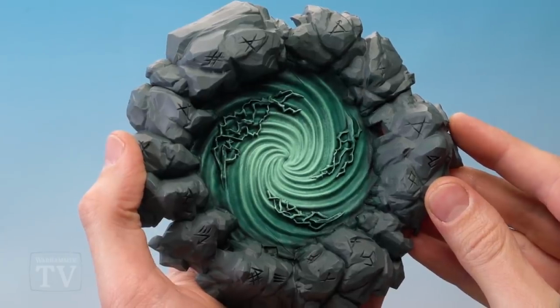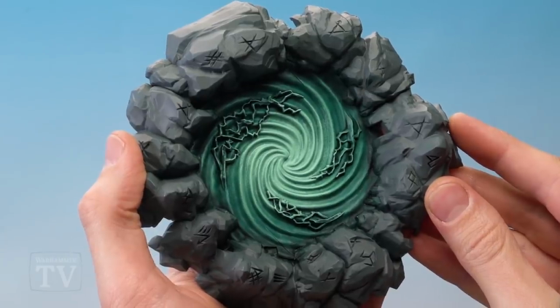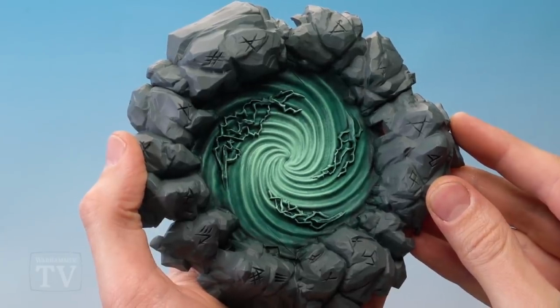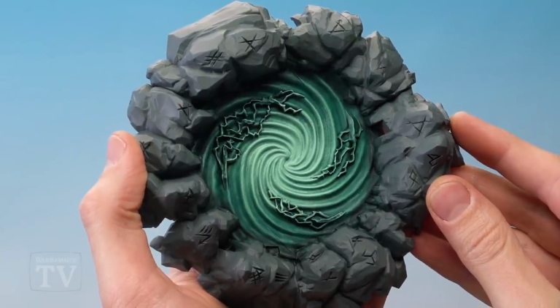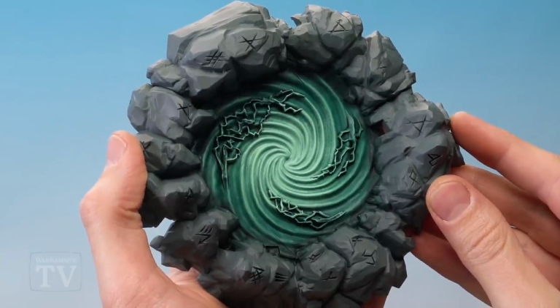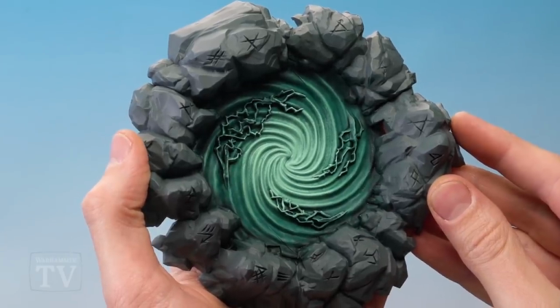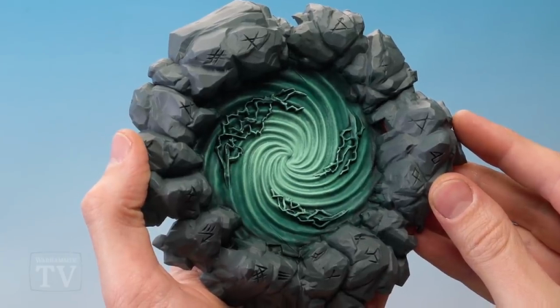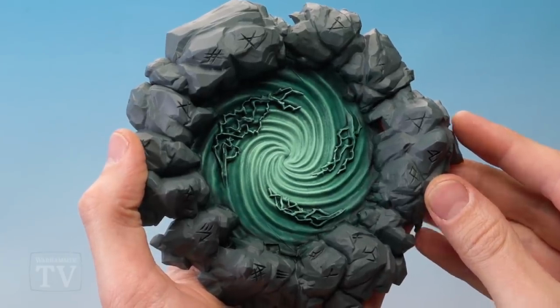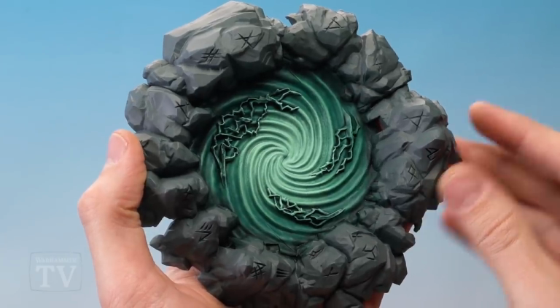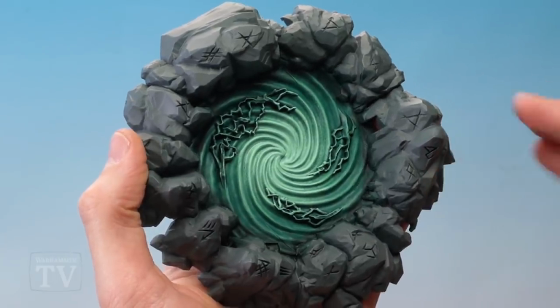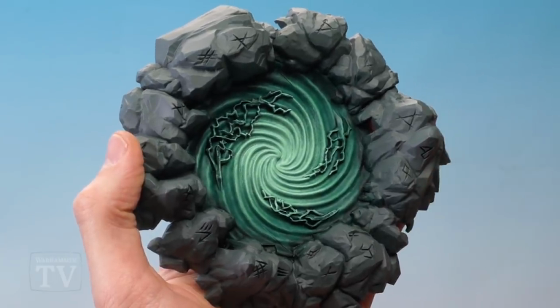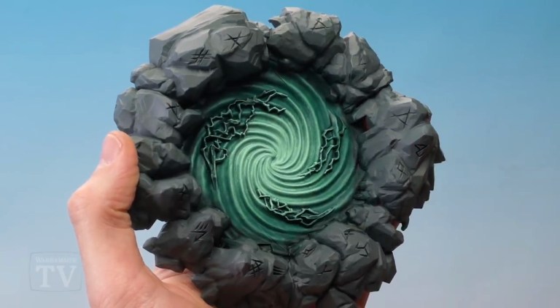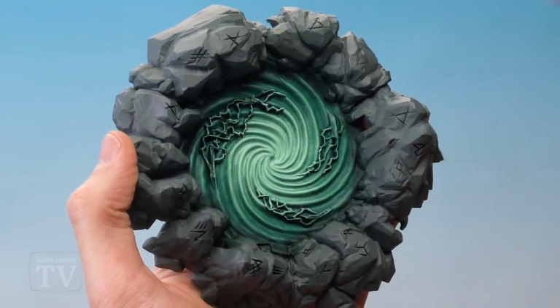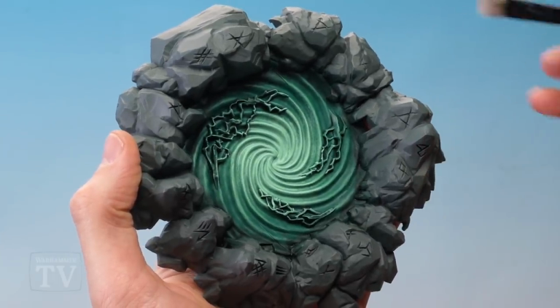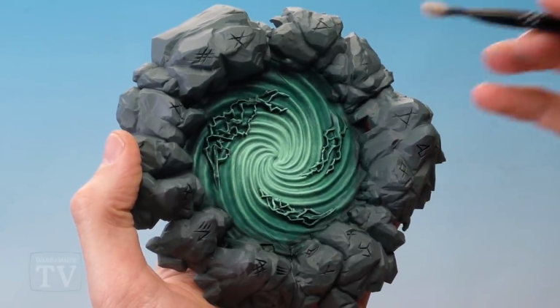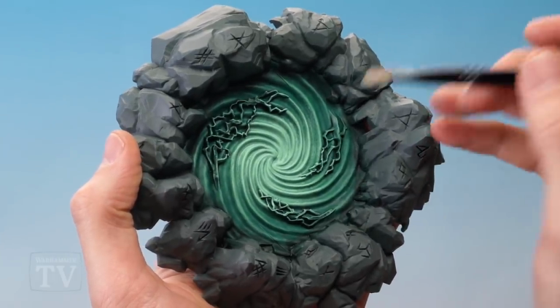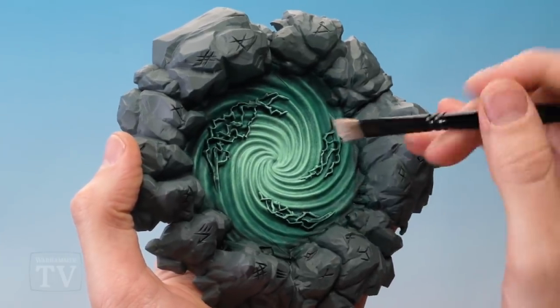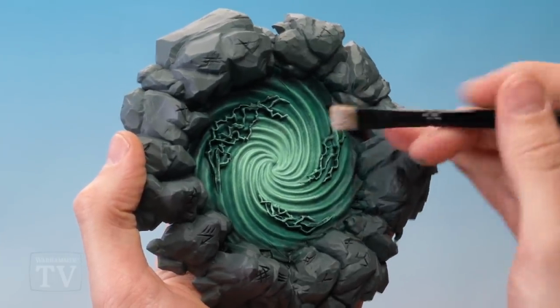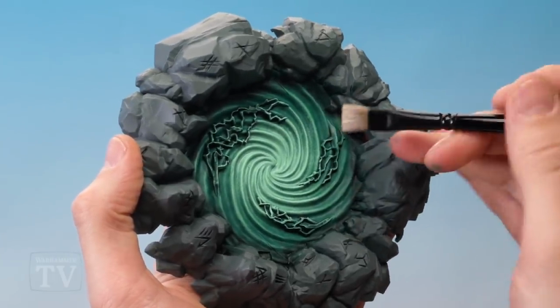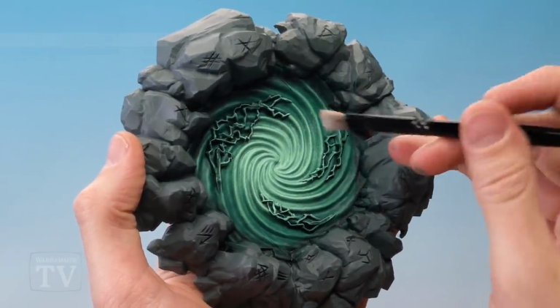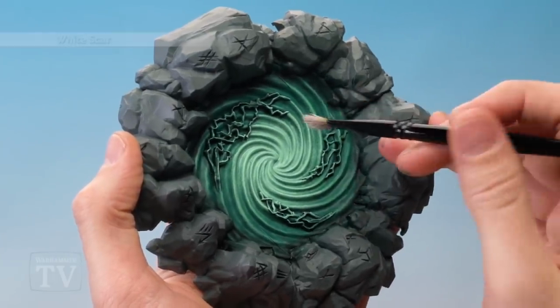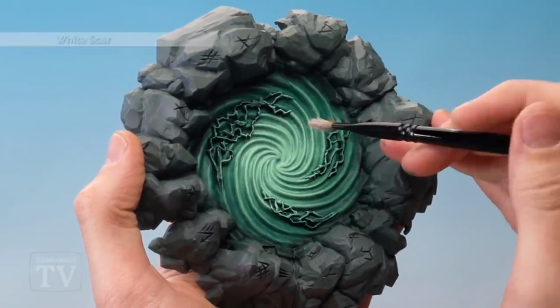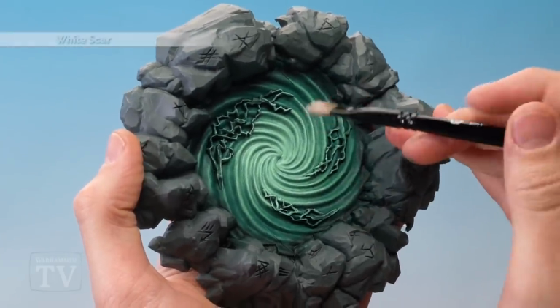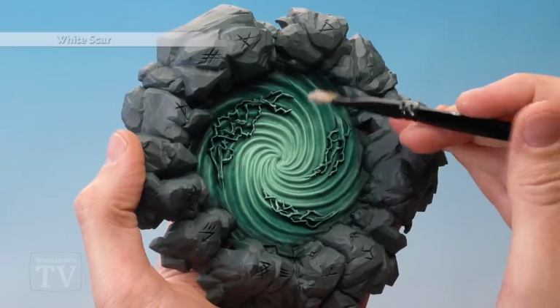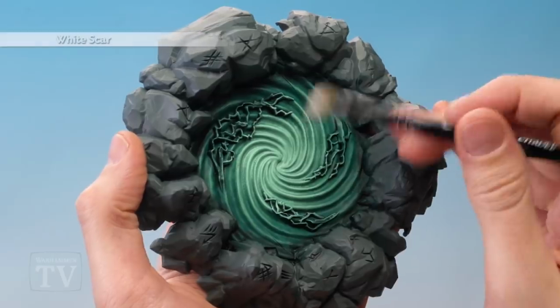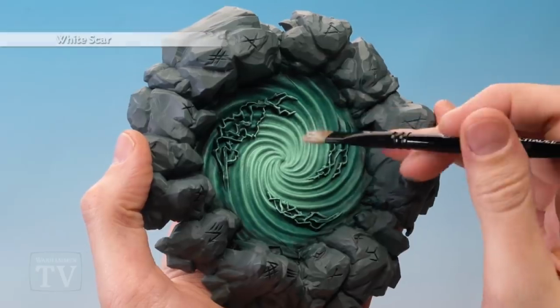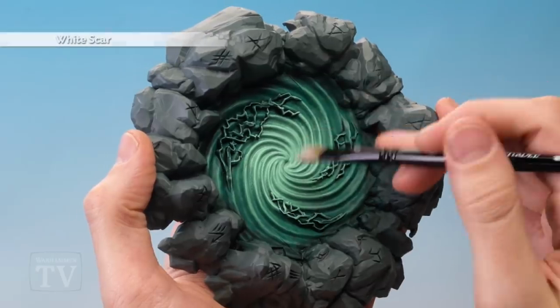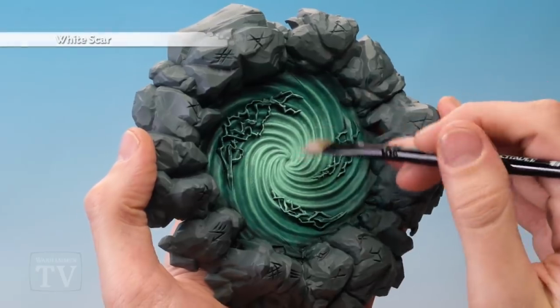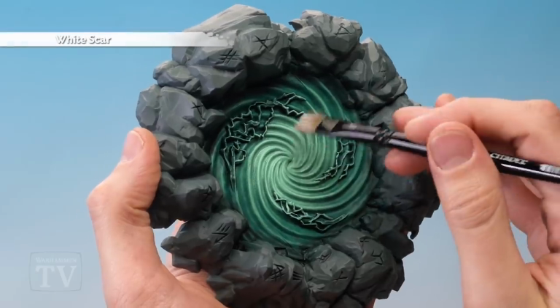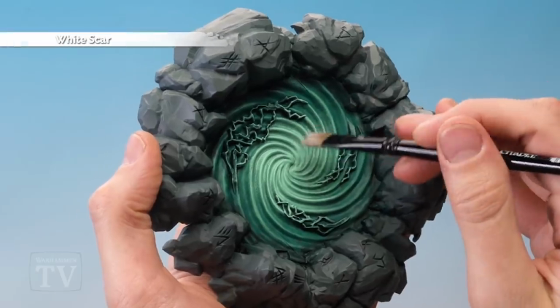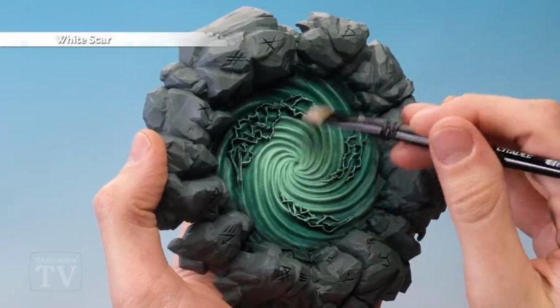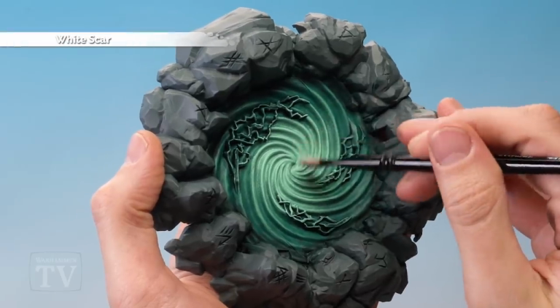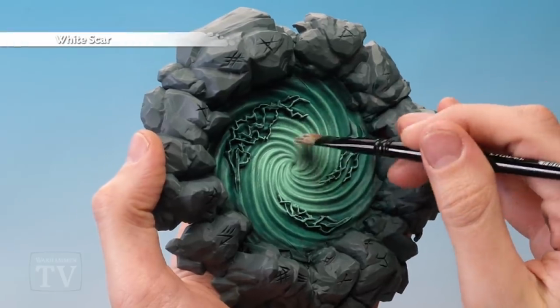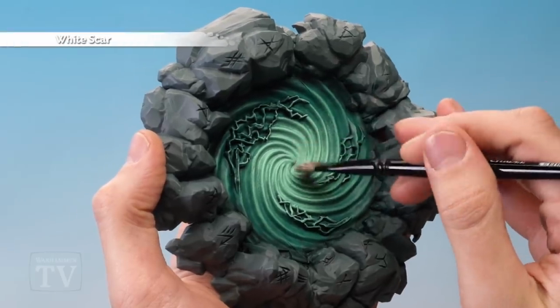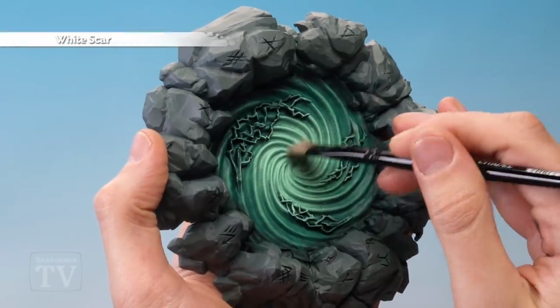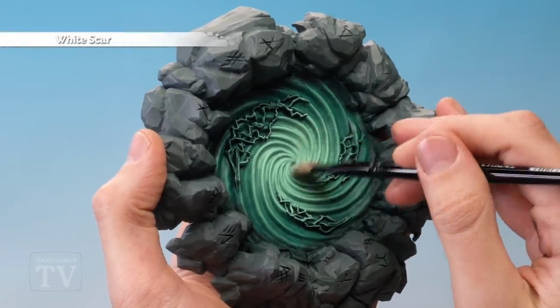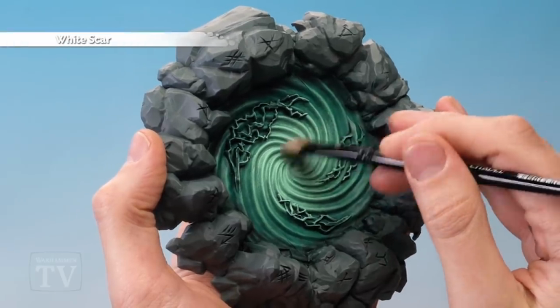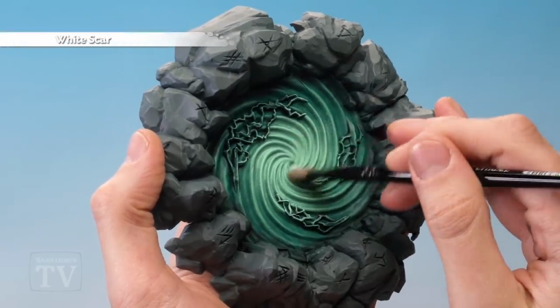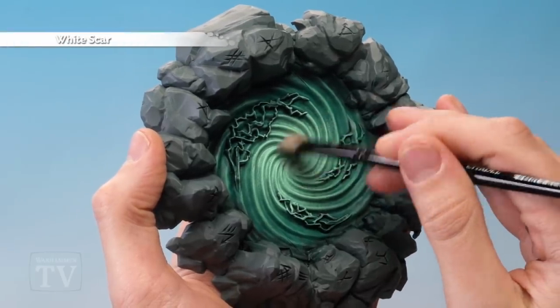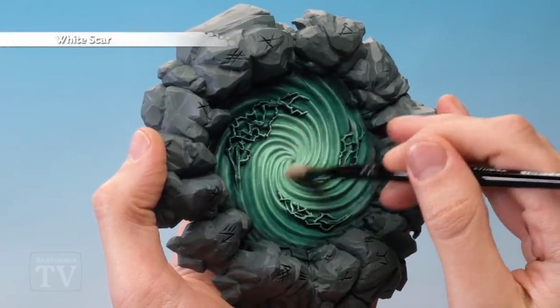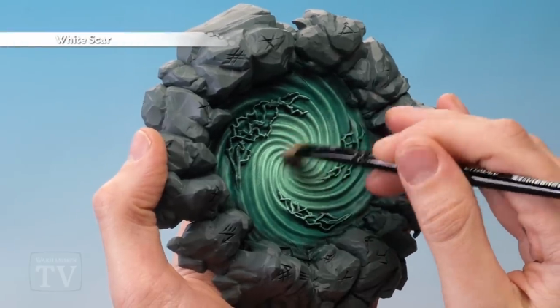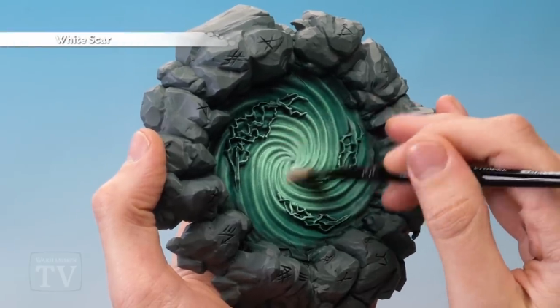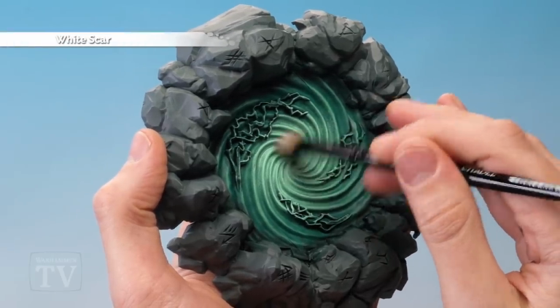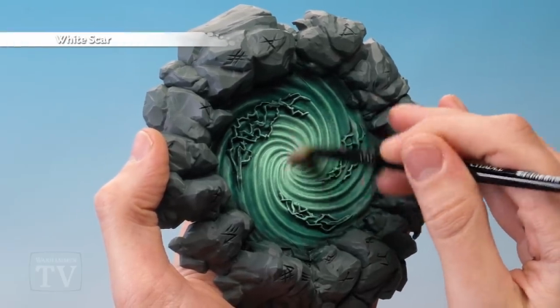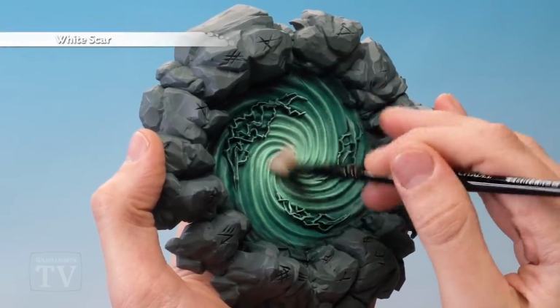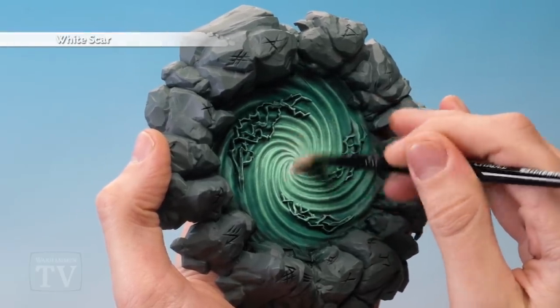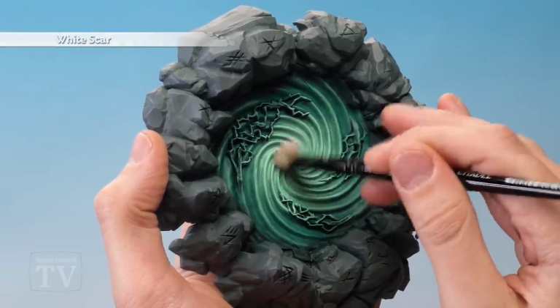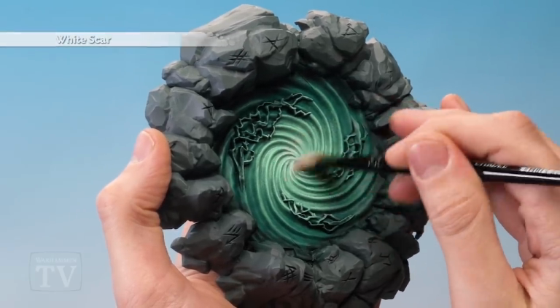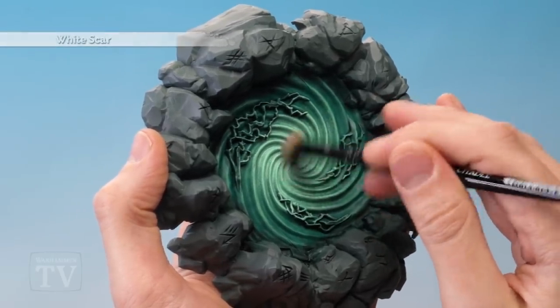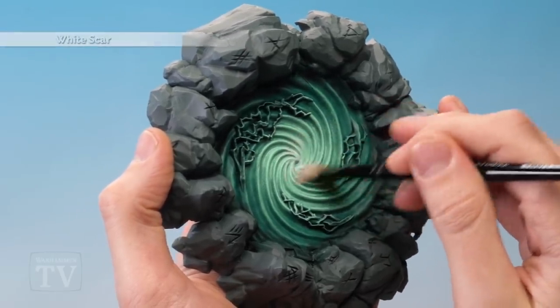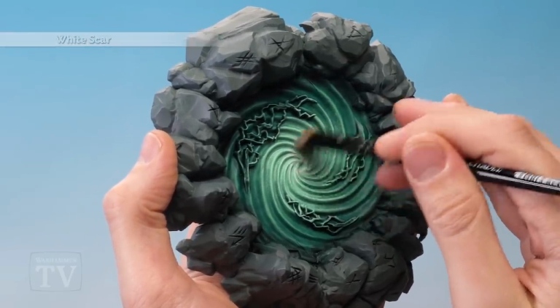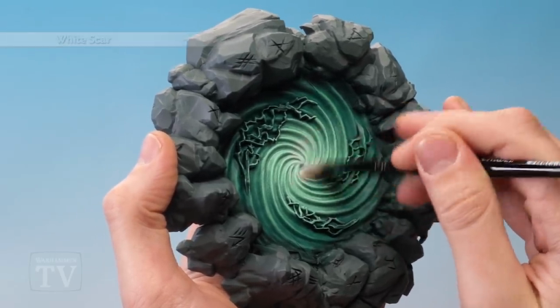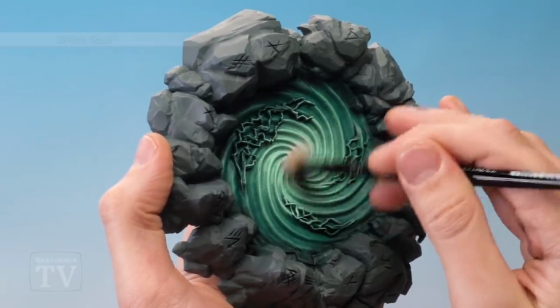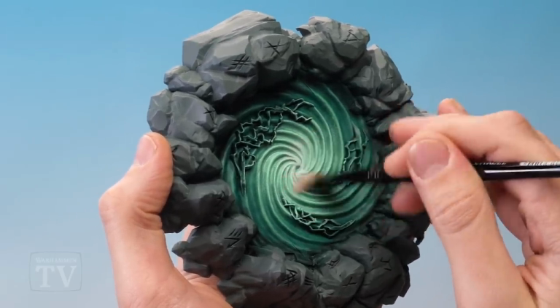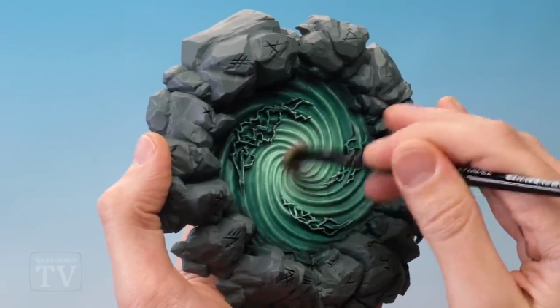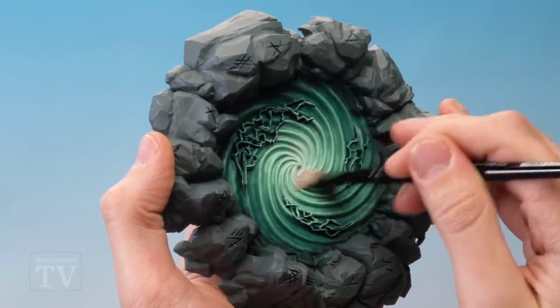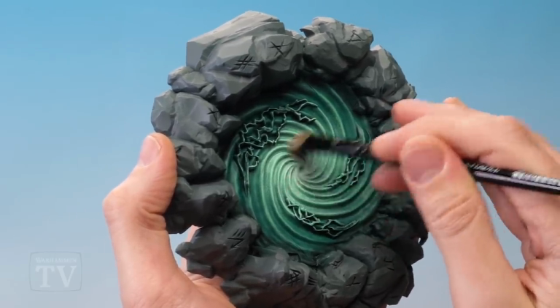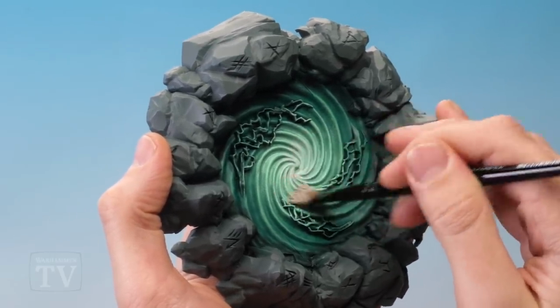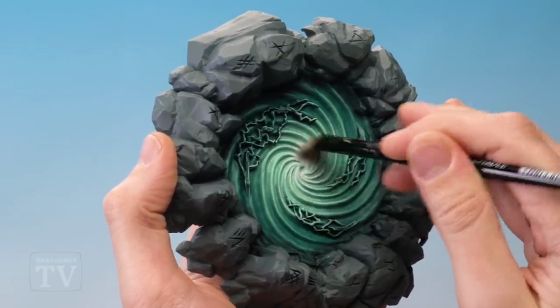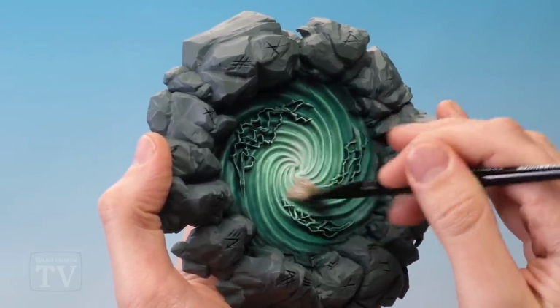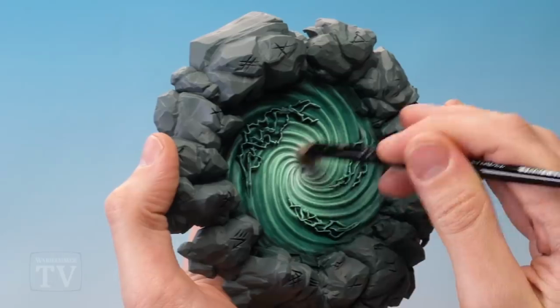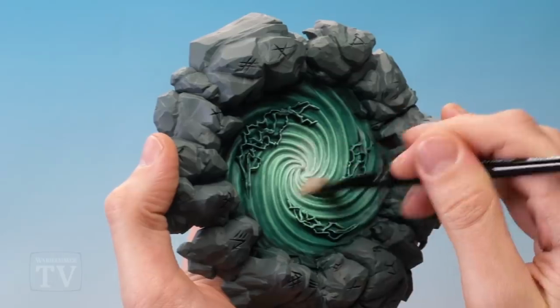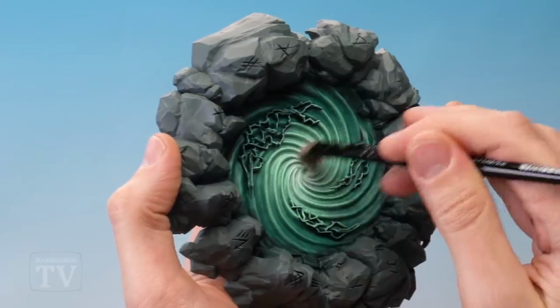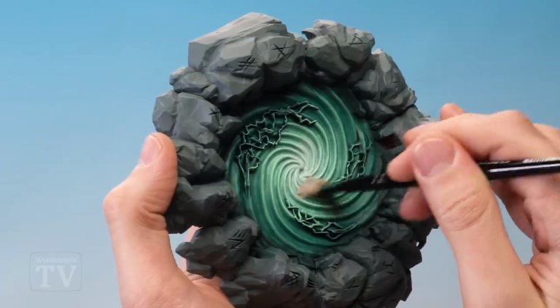With that done, we're then ready for a third dry brush, this time using White Scar, and as before just focusing the colour a little bit more in the centre so that it gets brighter towards the middle.